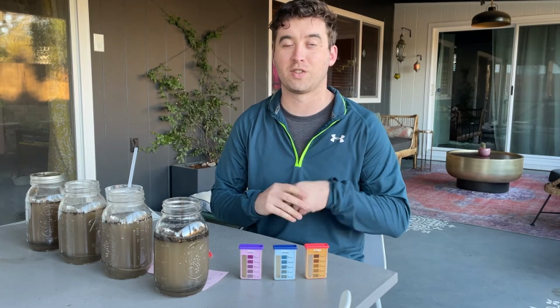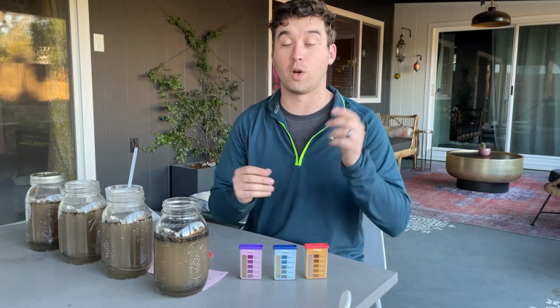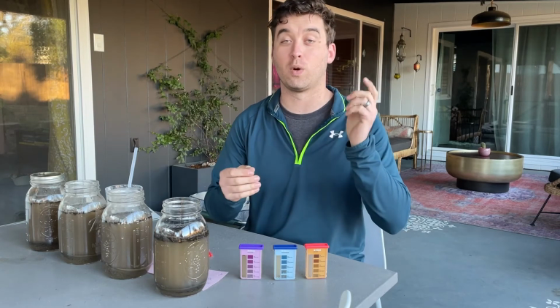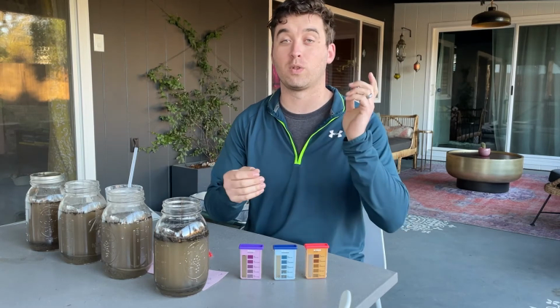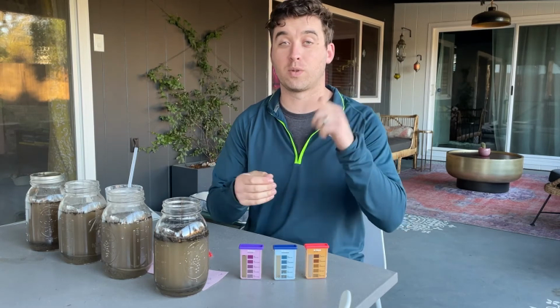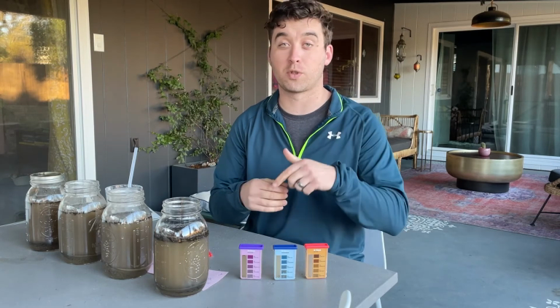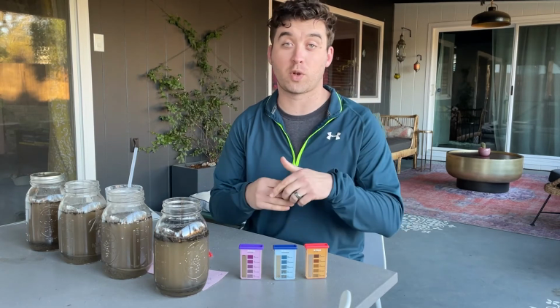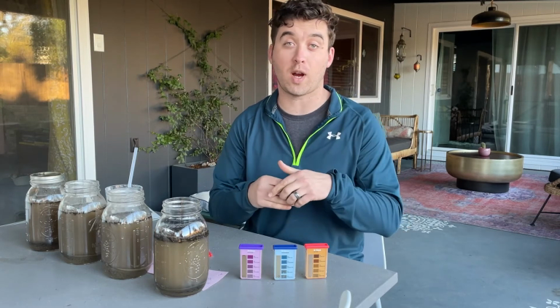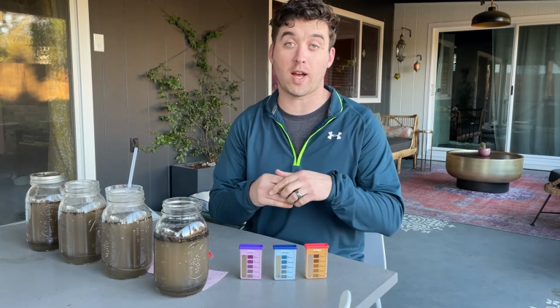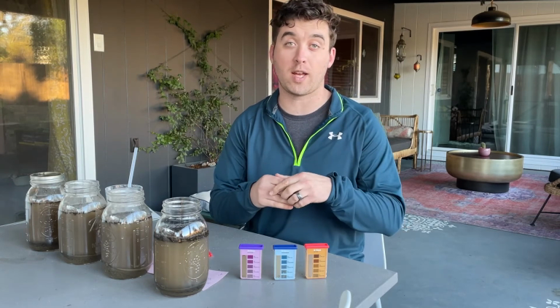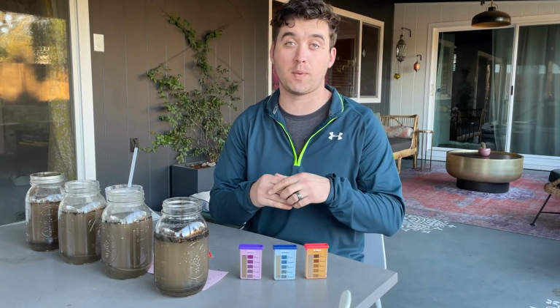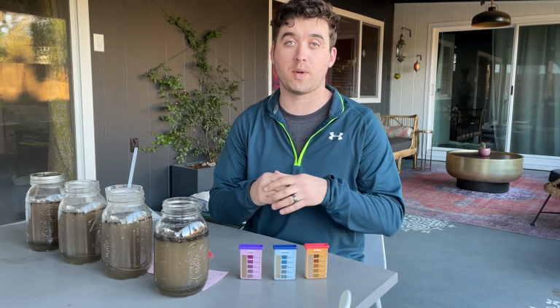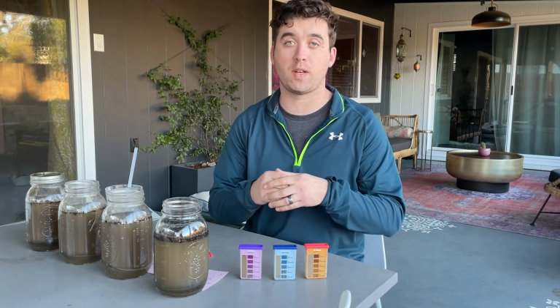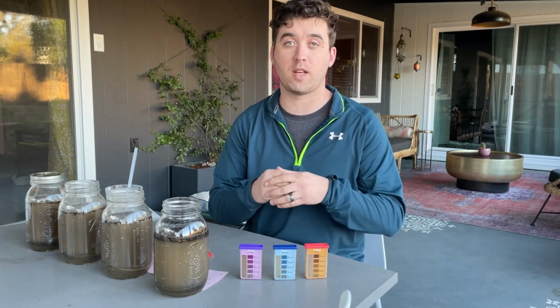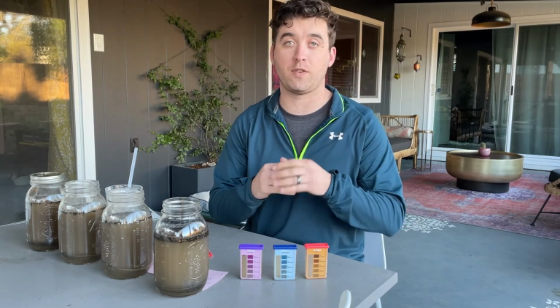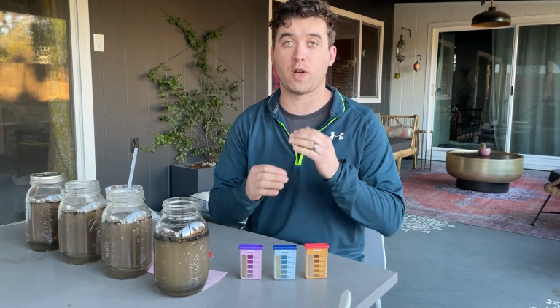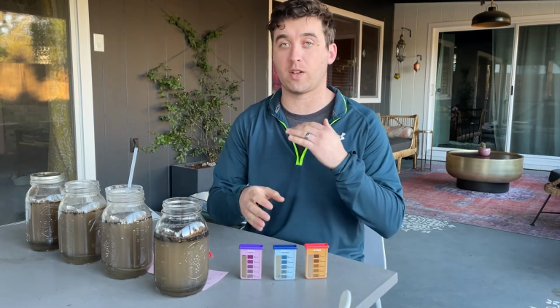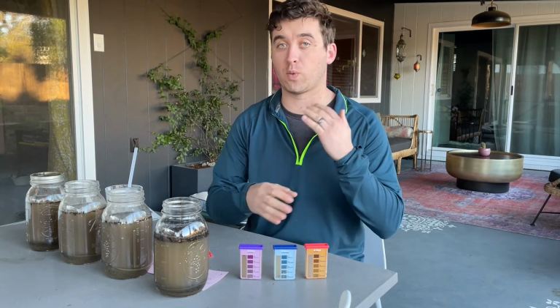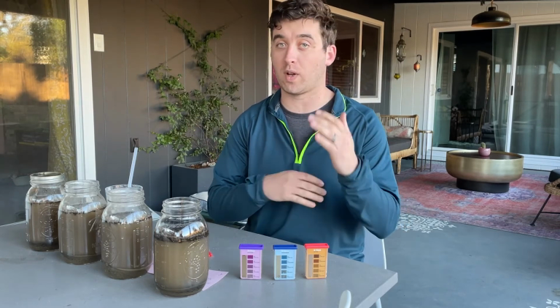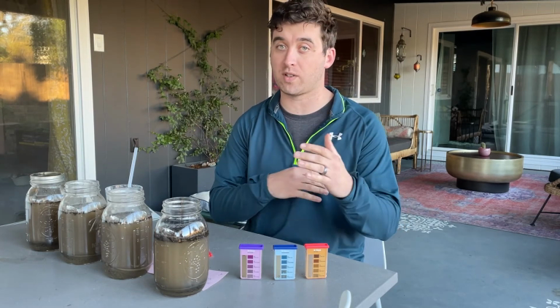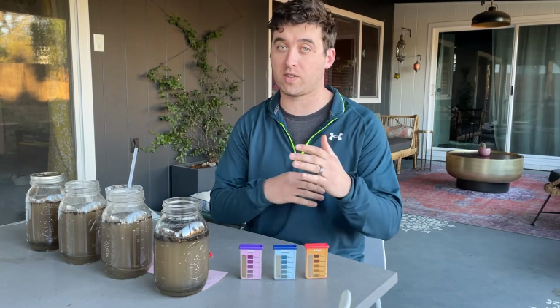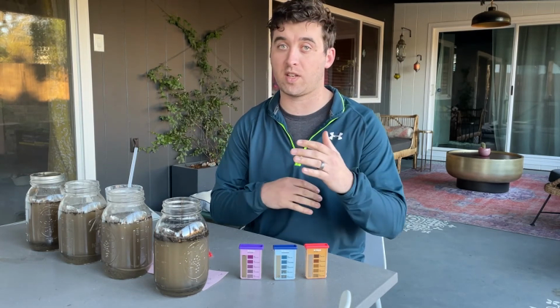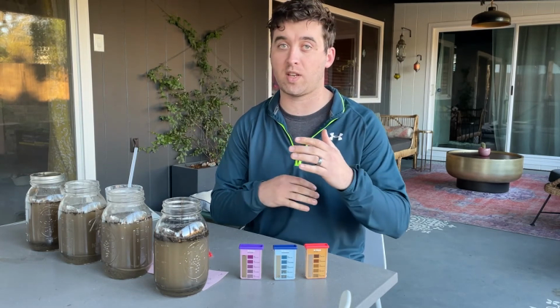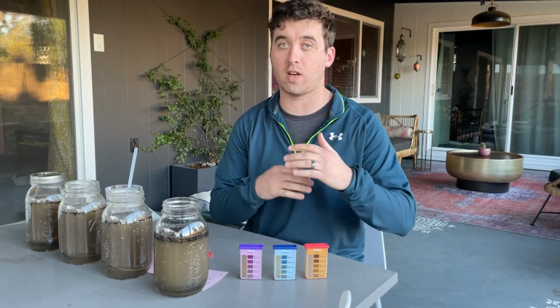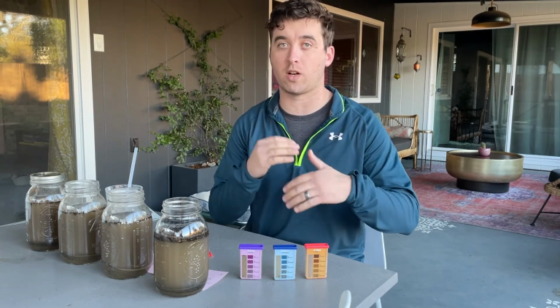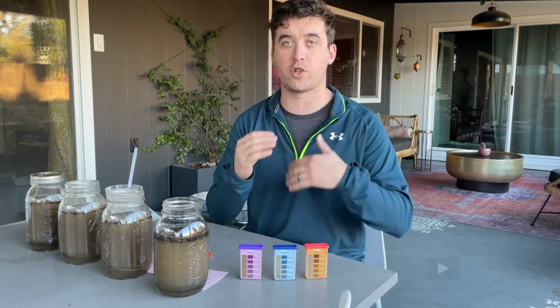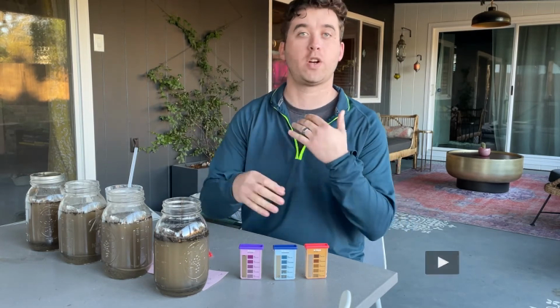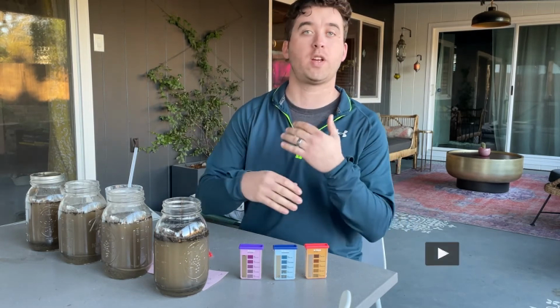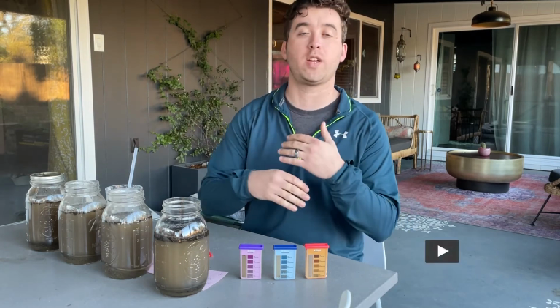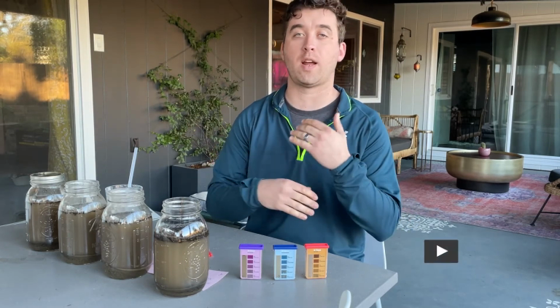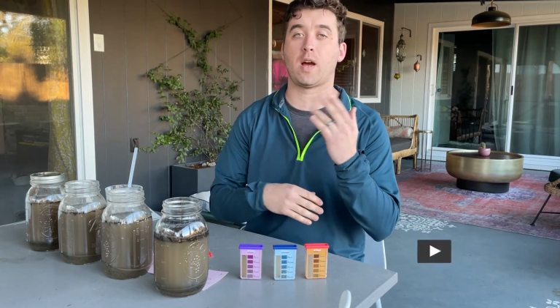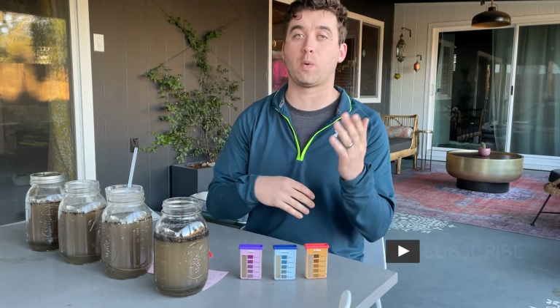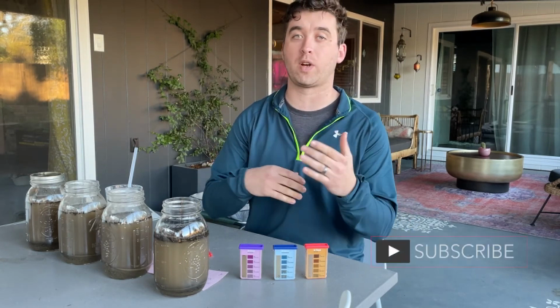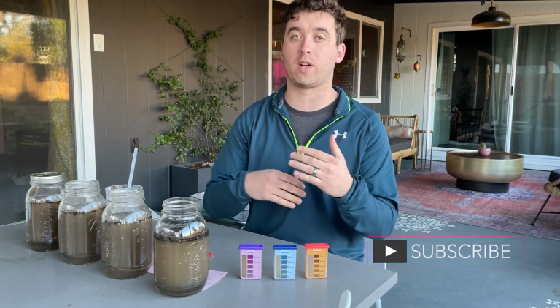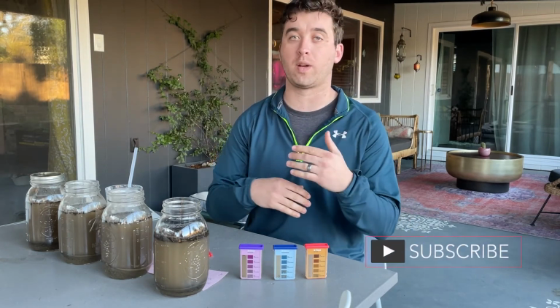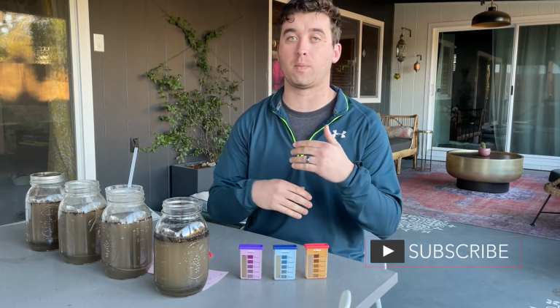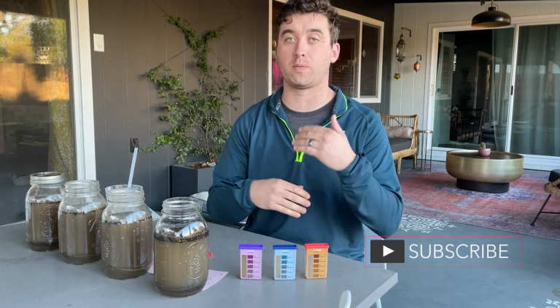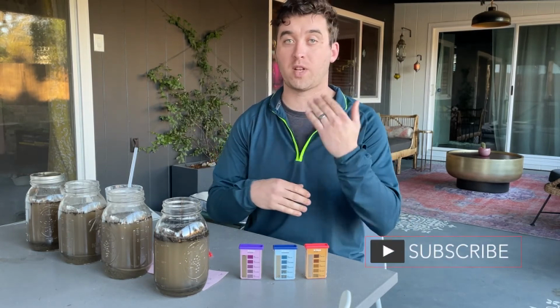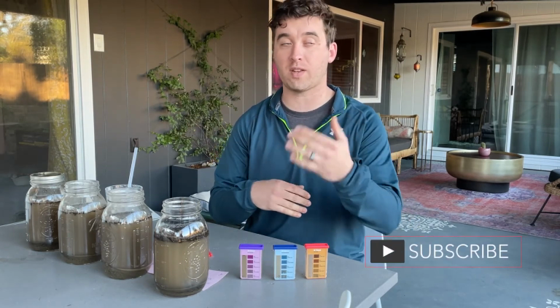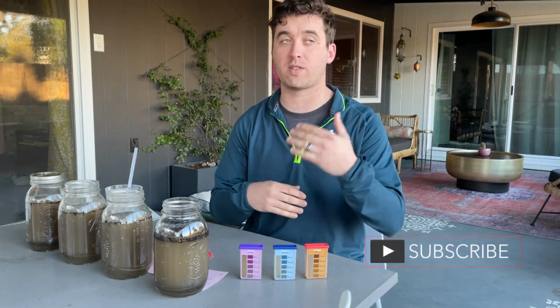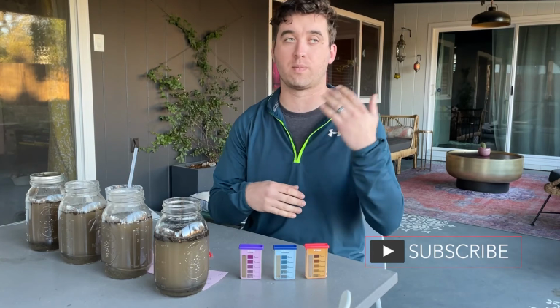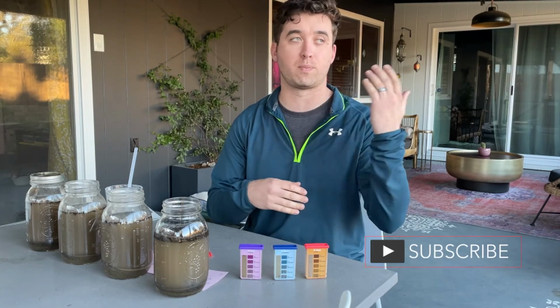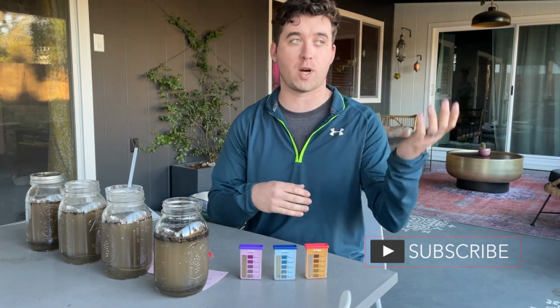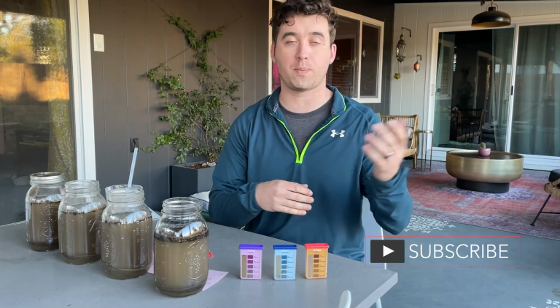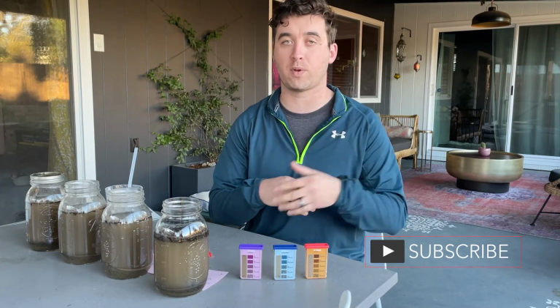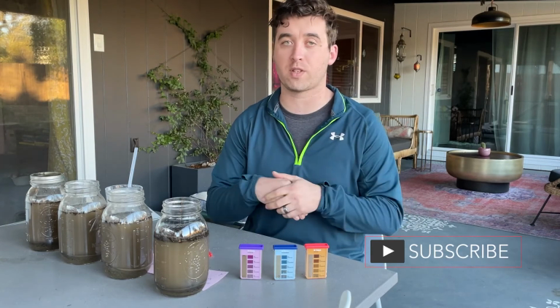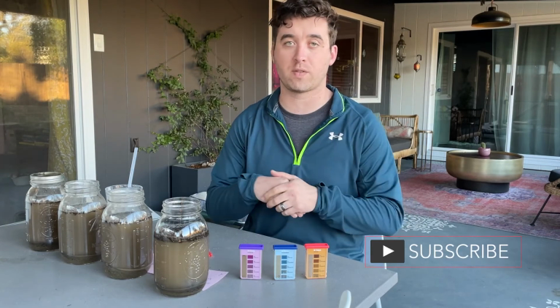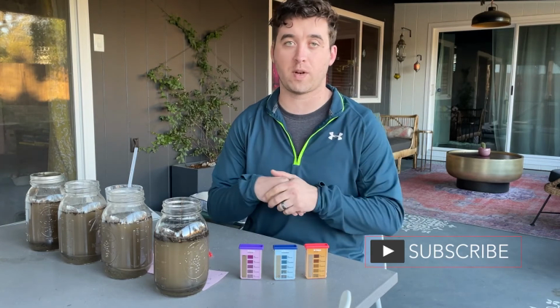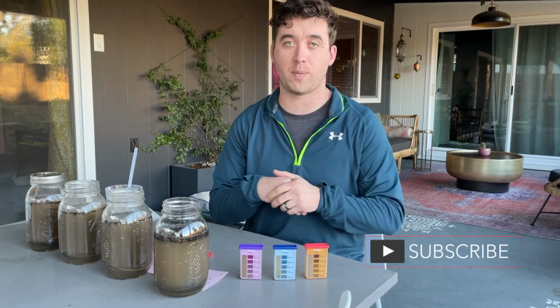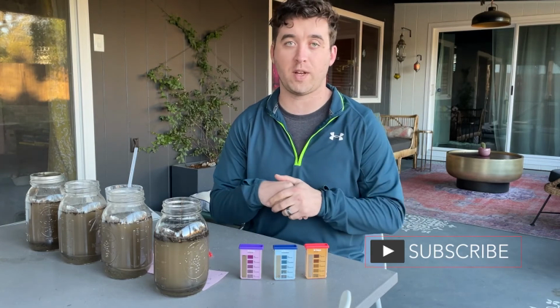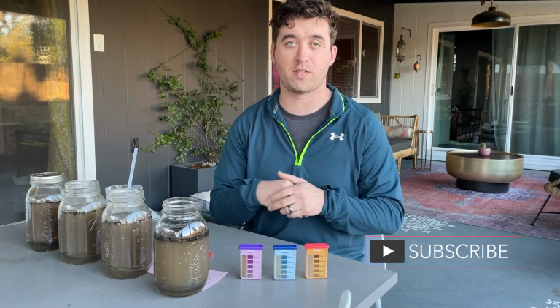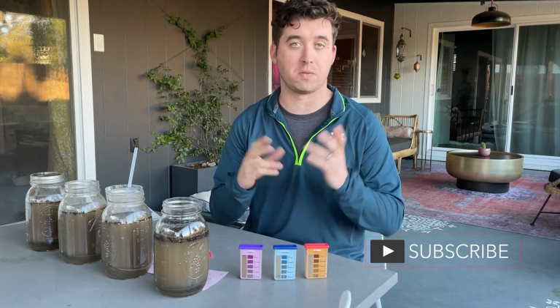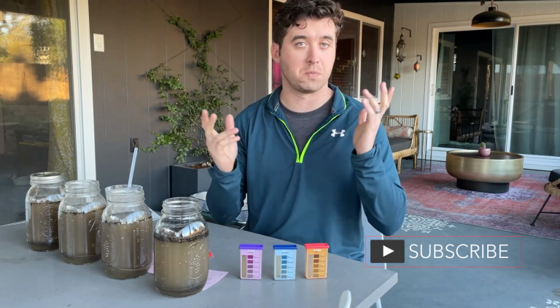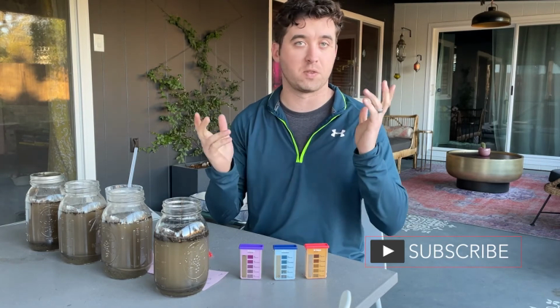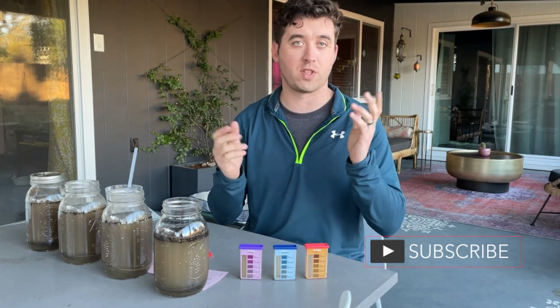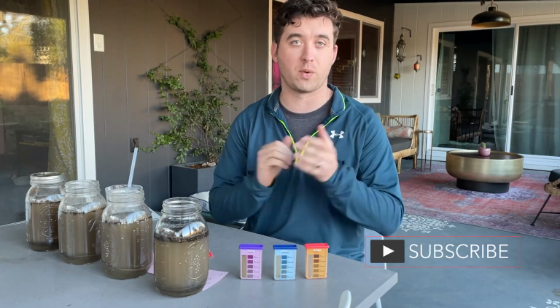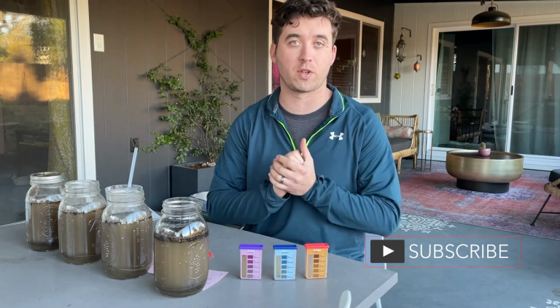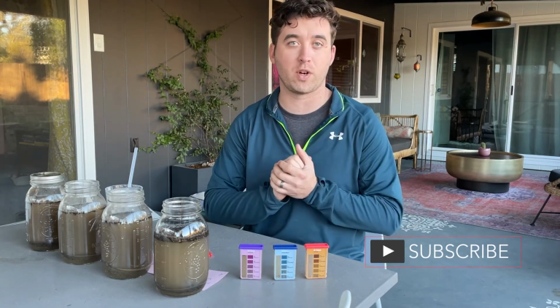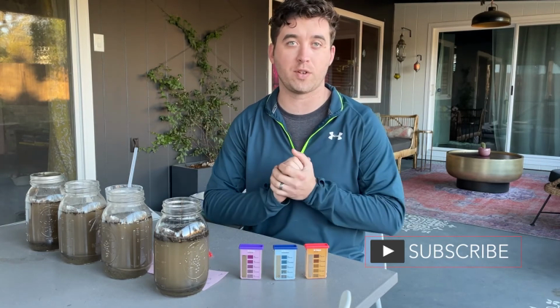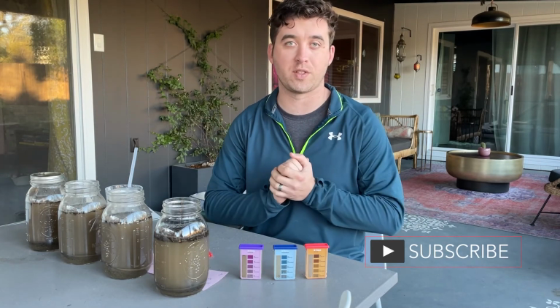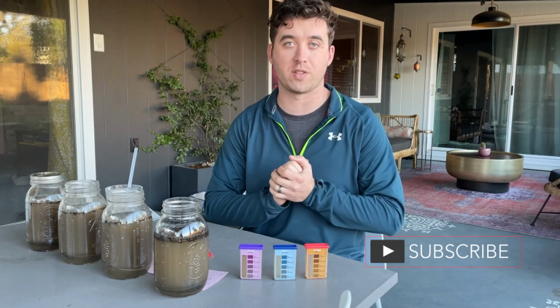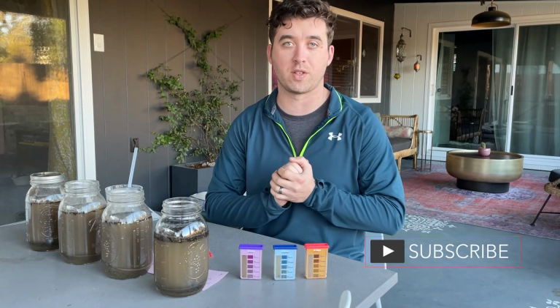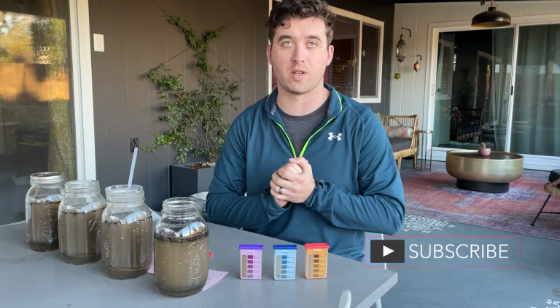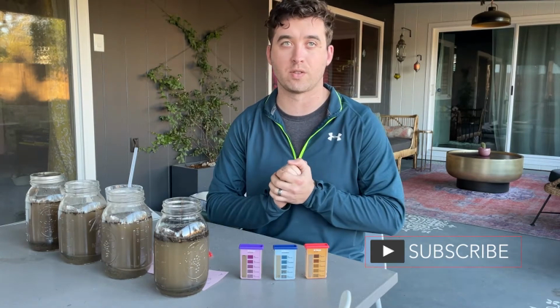Subscribe if you want to see our journey and how we're going to test and prep the rest of our beds and see where the growing season goes.